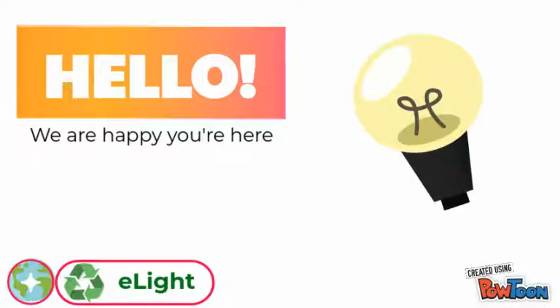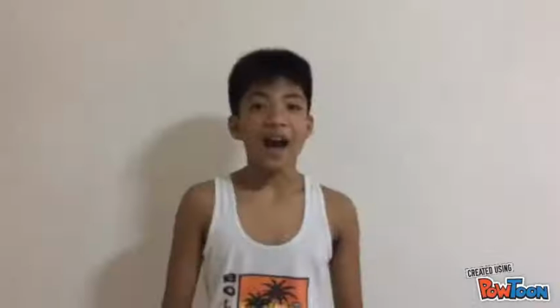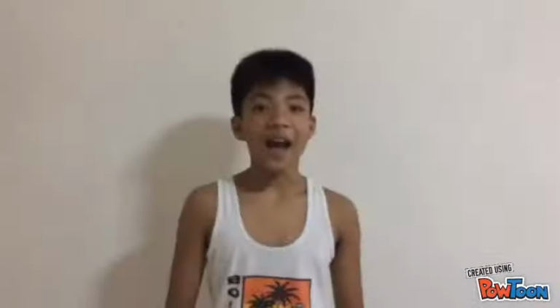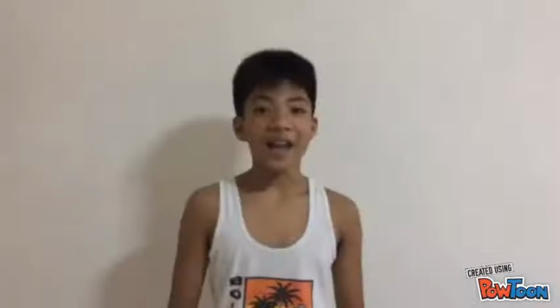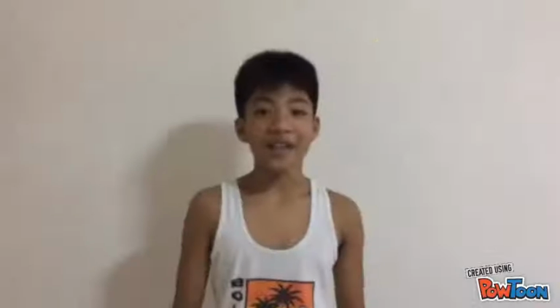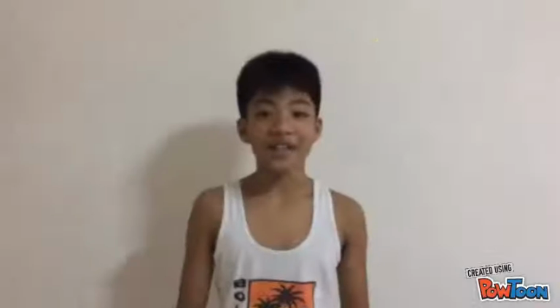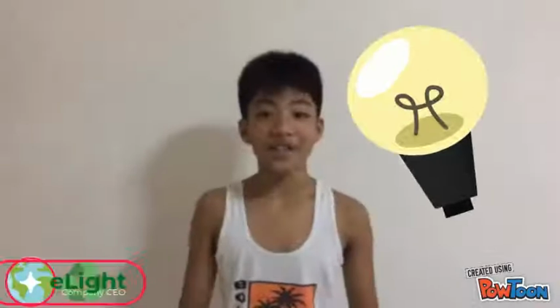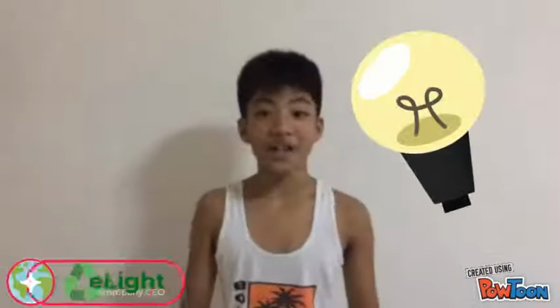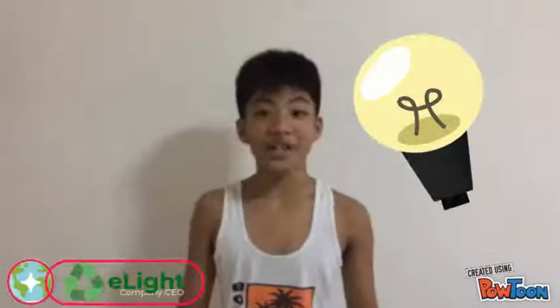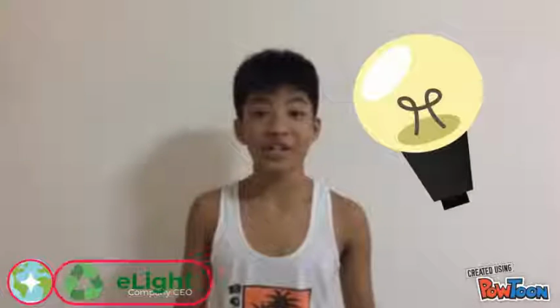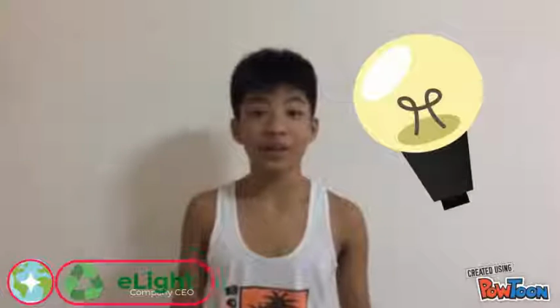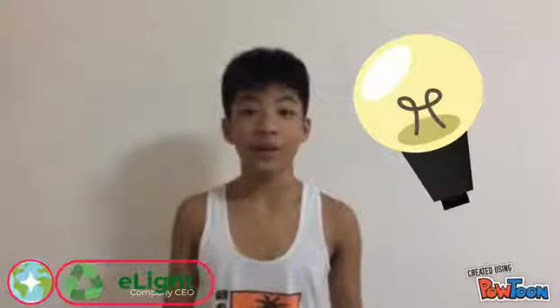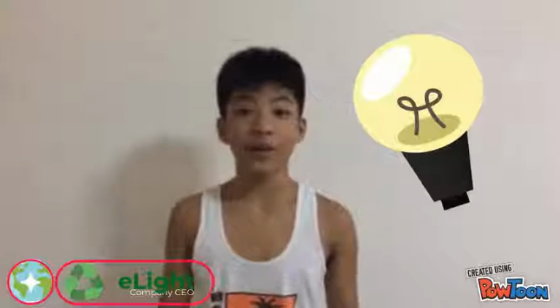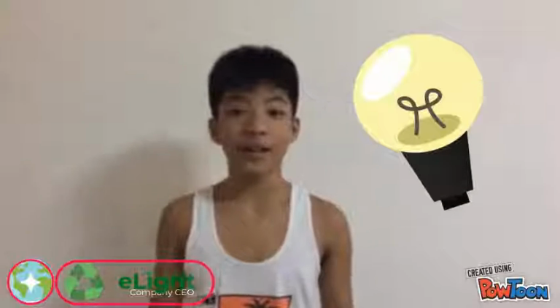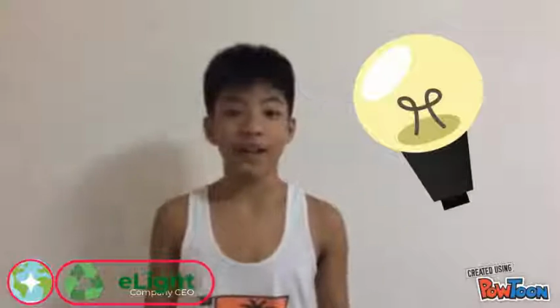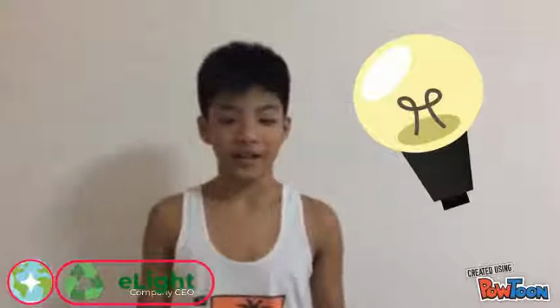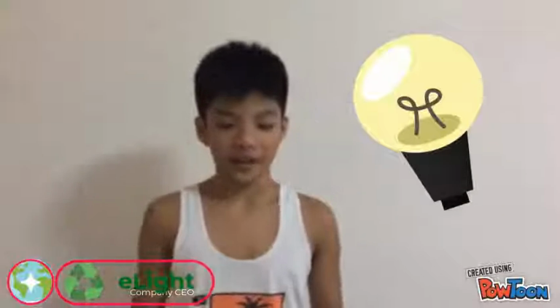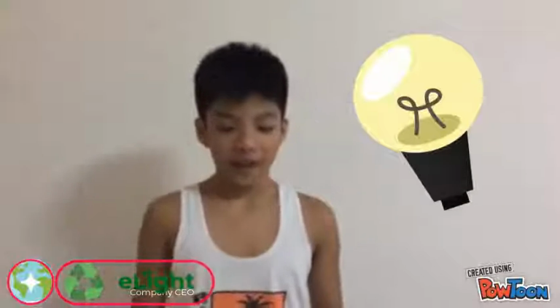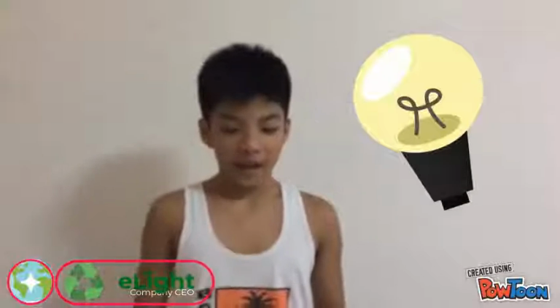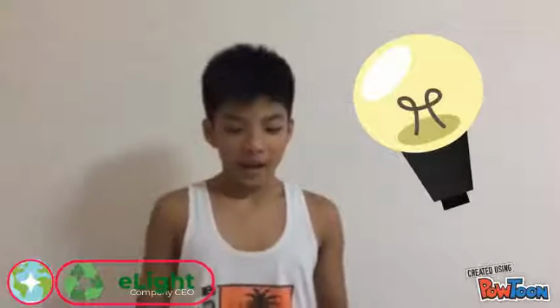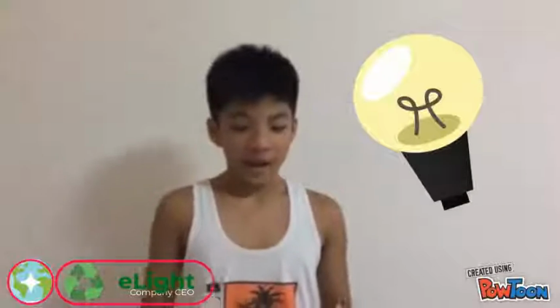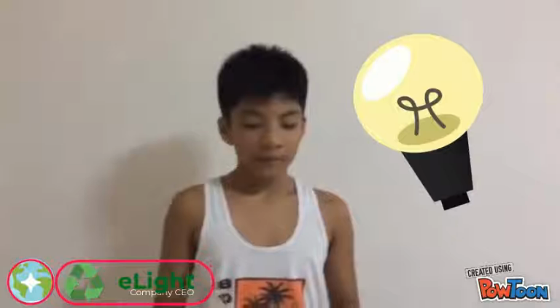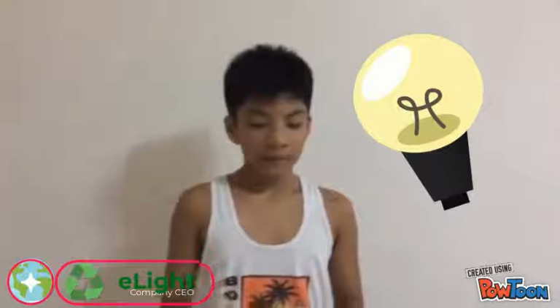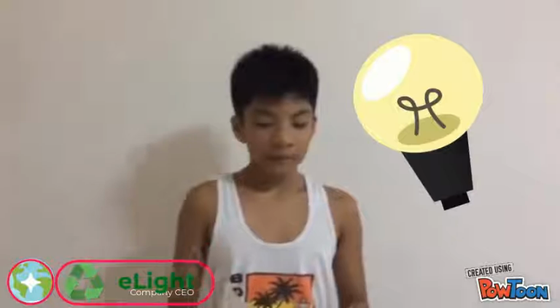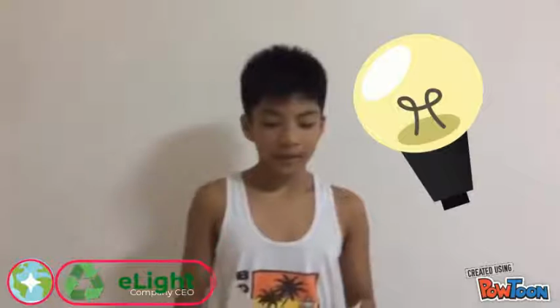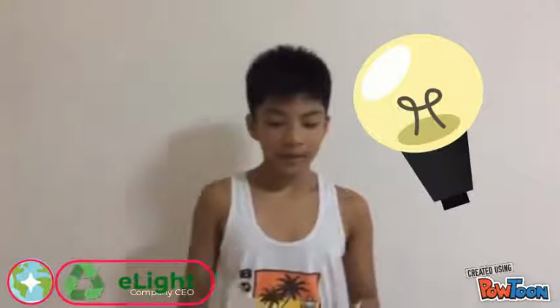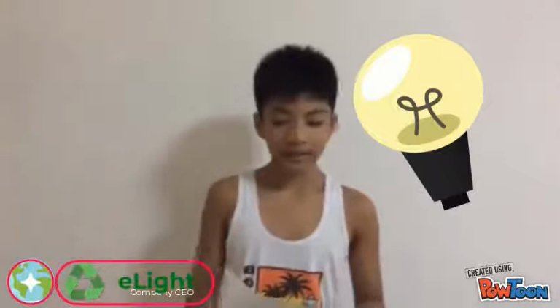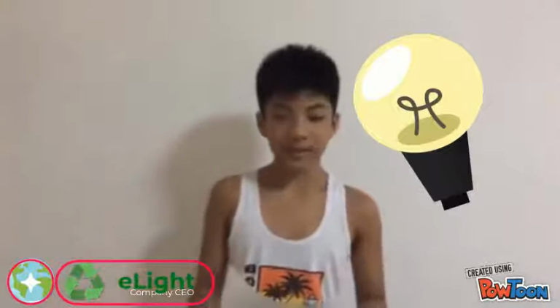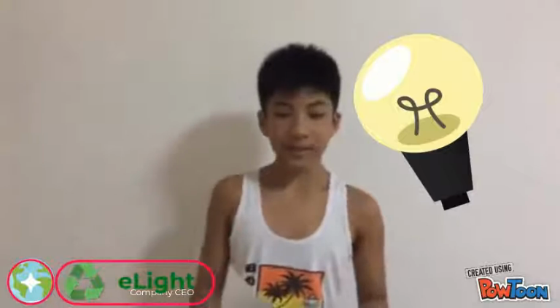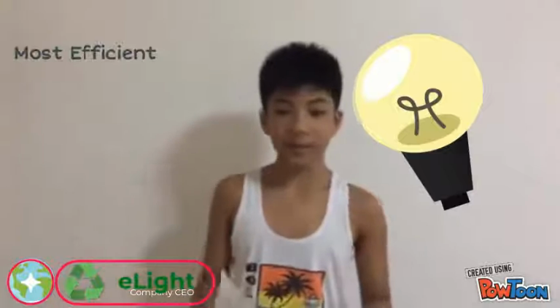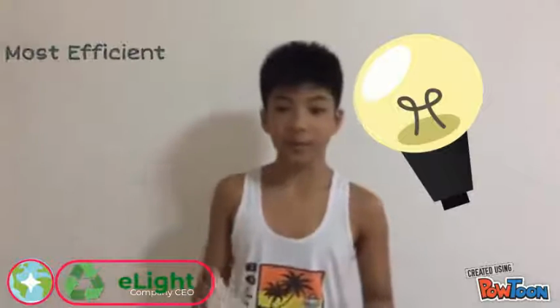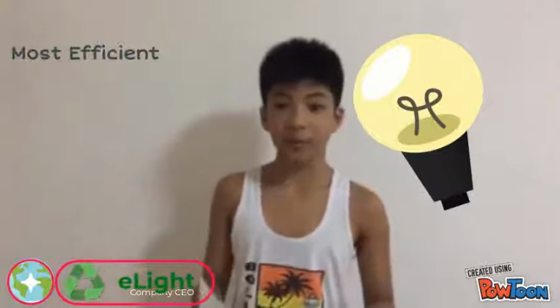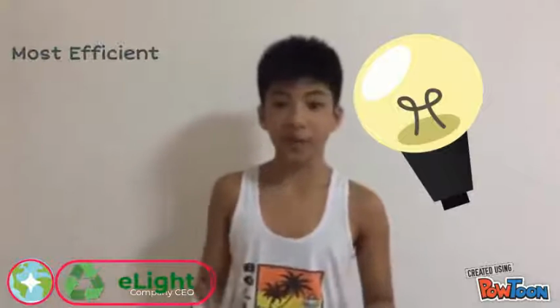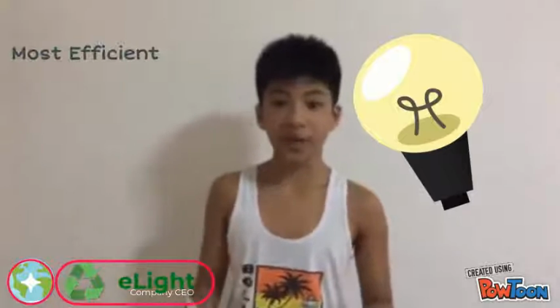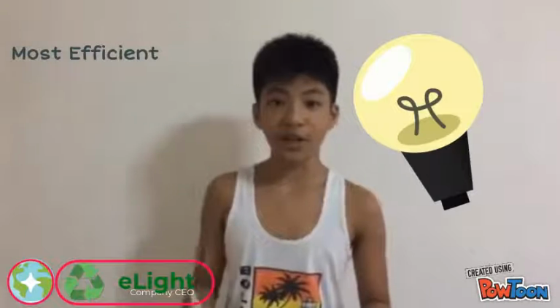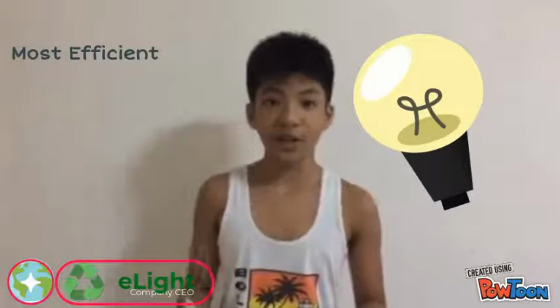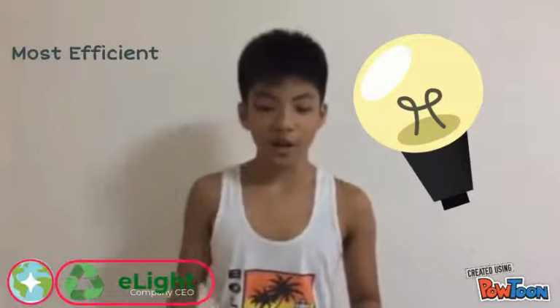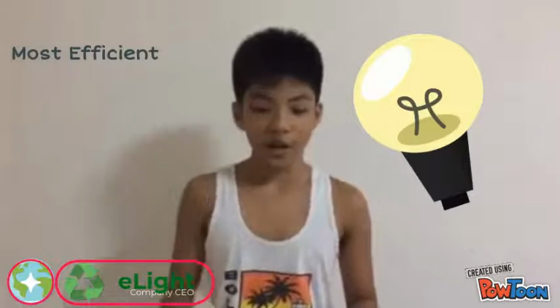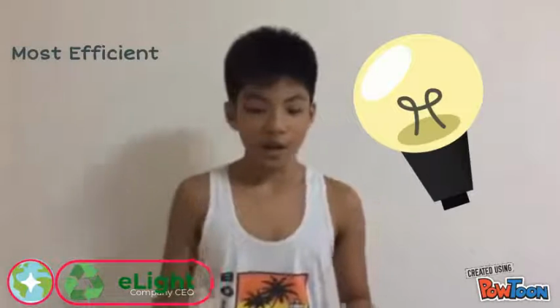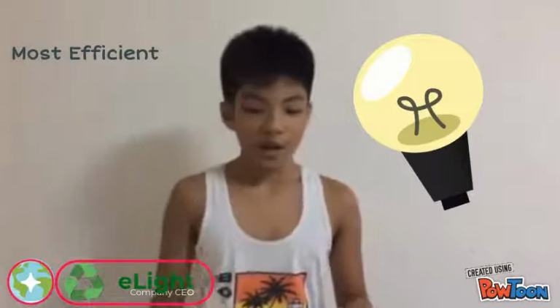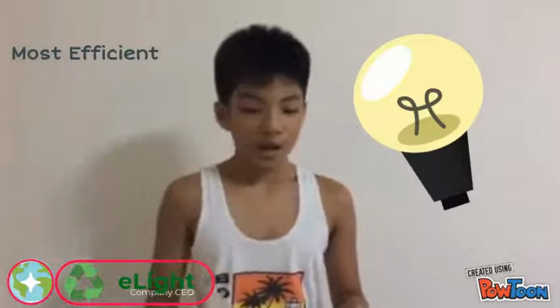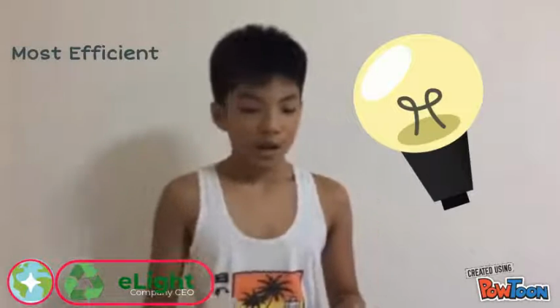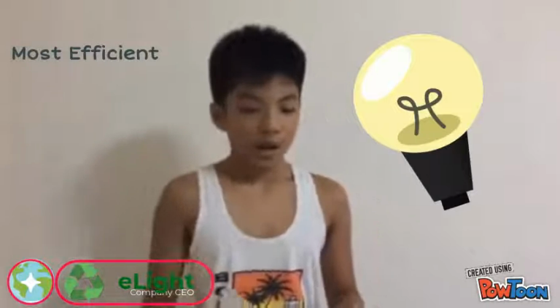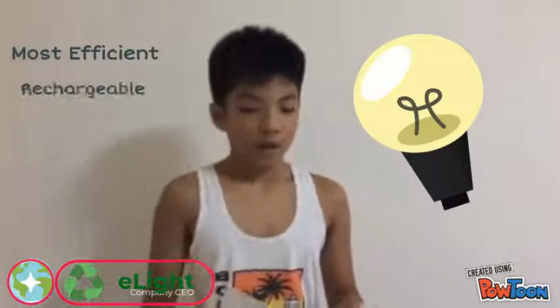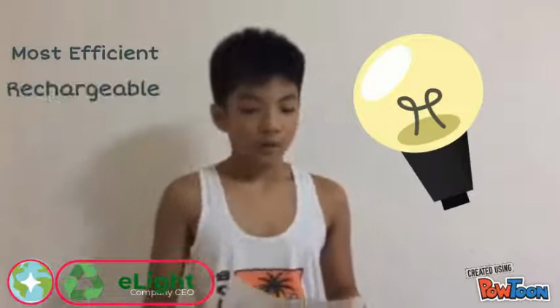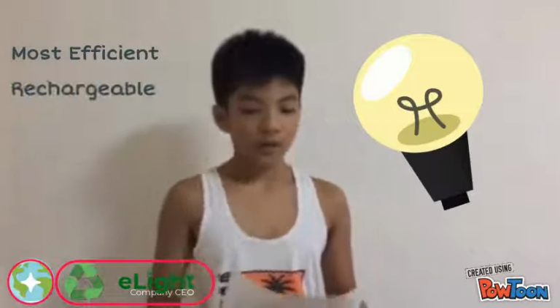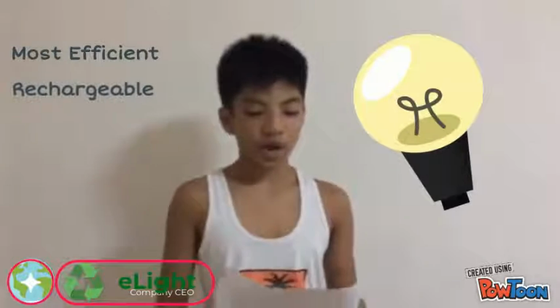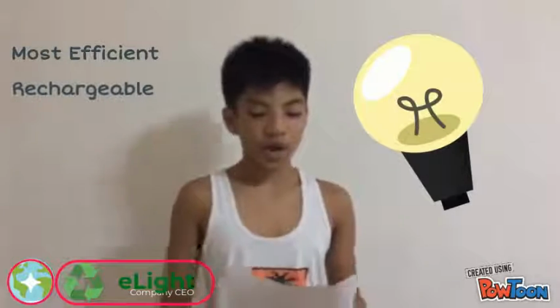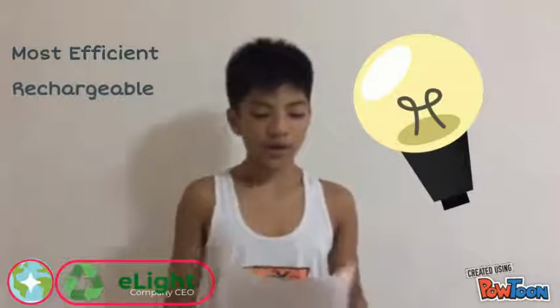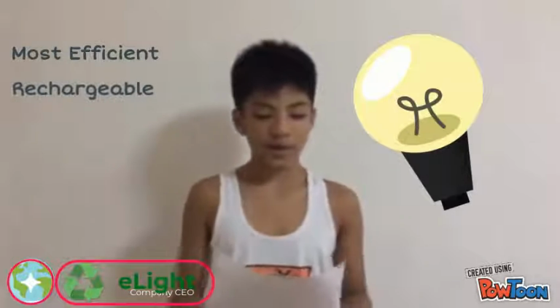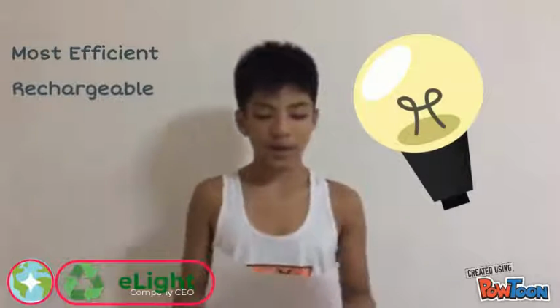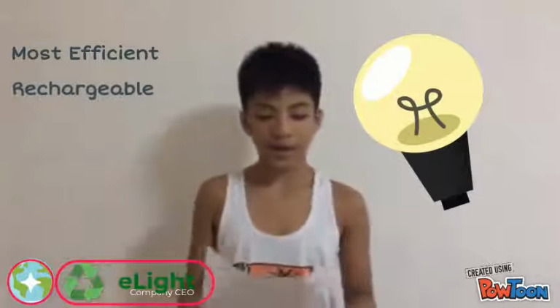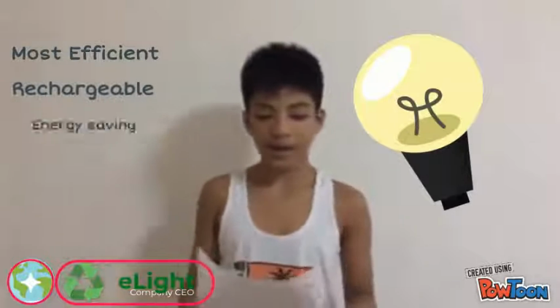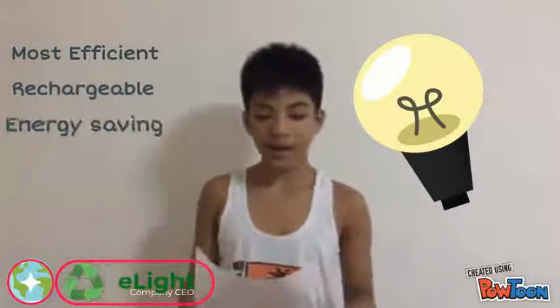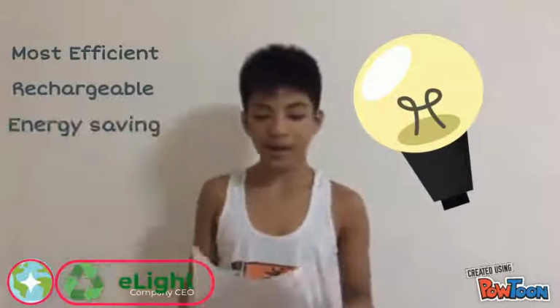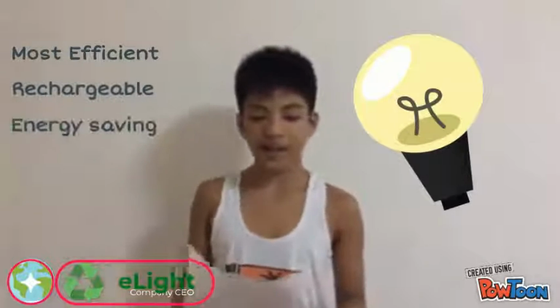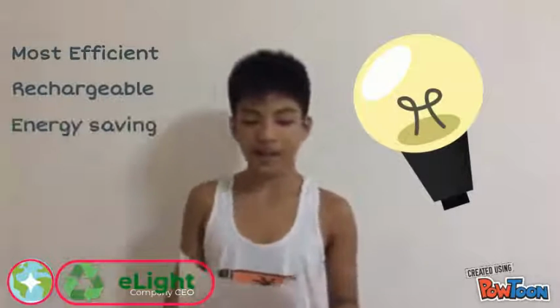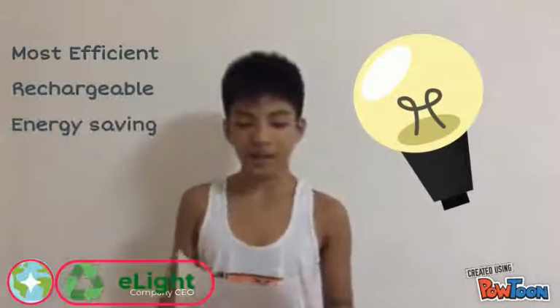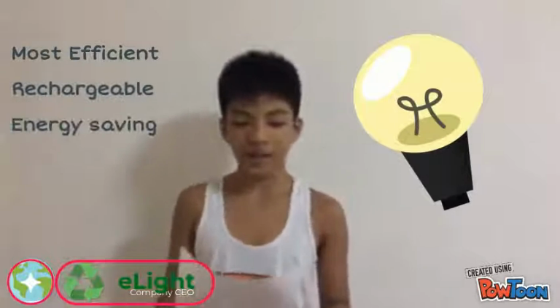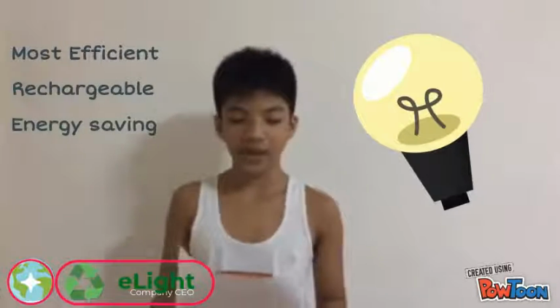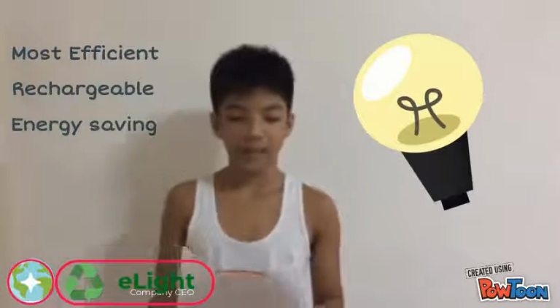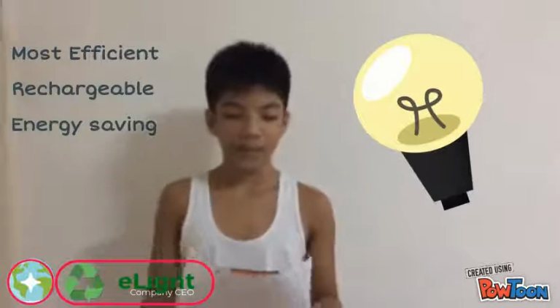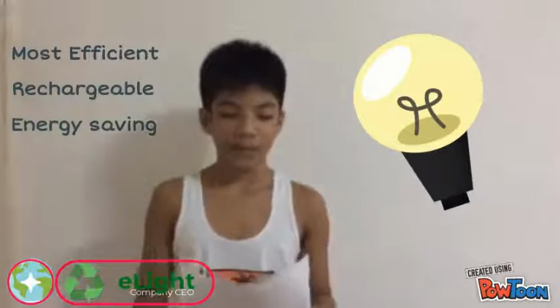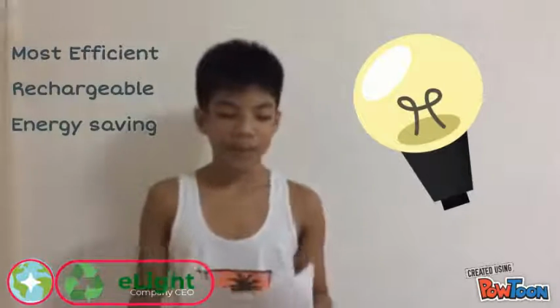Hi! It's JJ for E-Light. It's the most efficient, rechargeable, and energy-saving light bulb.